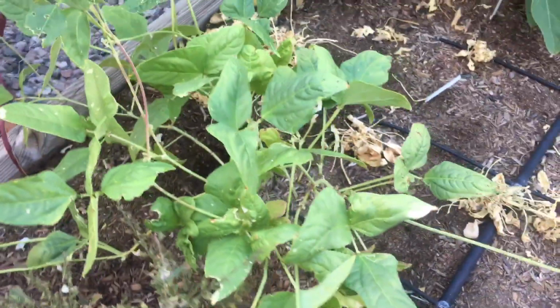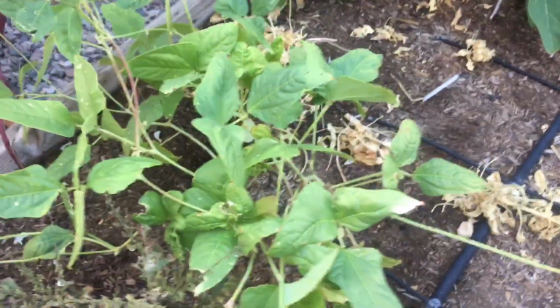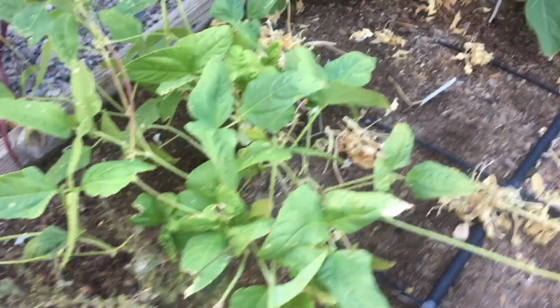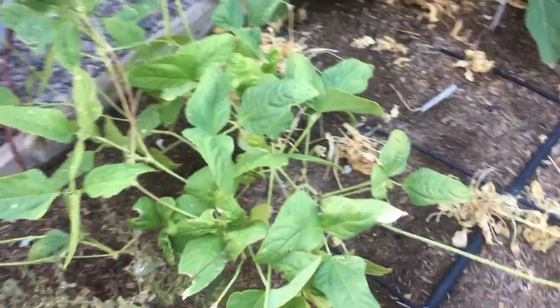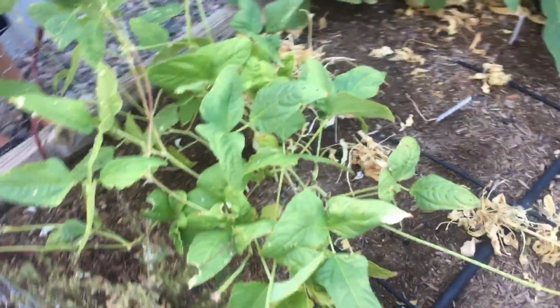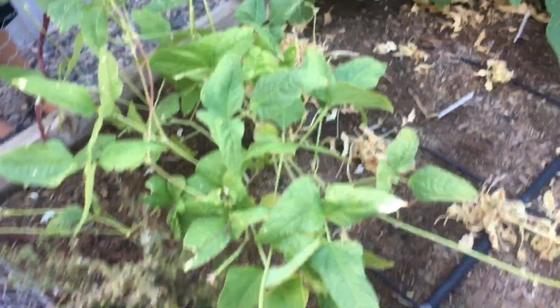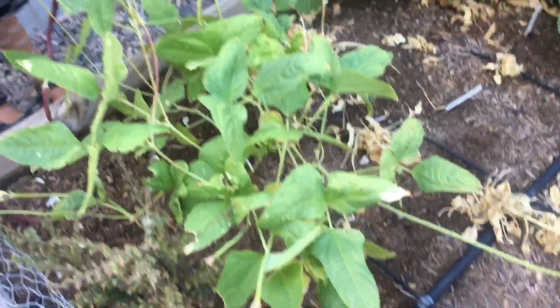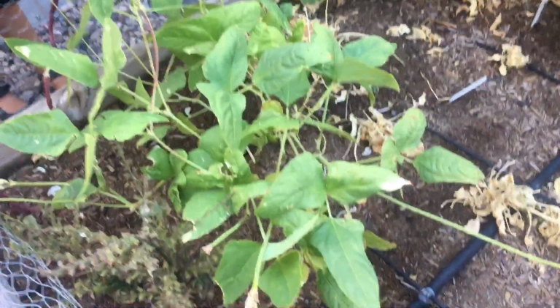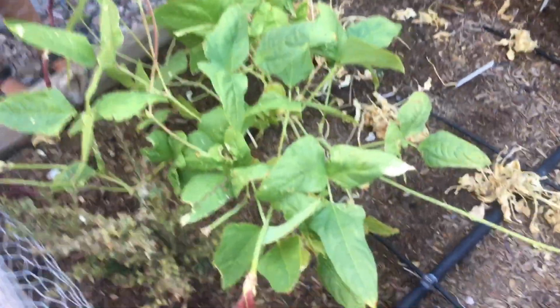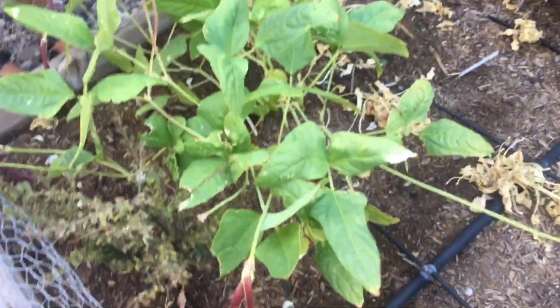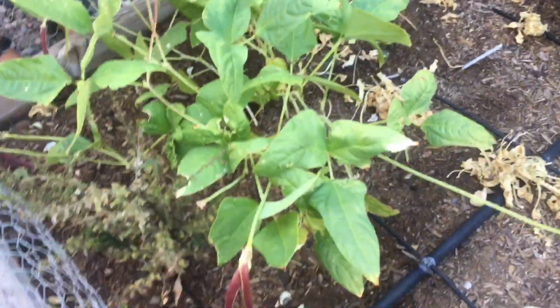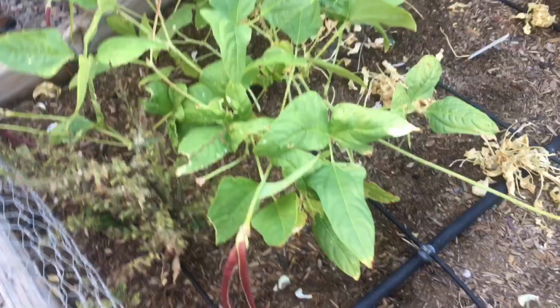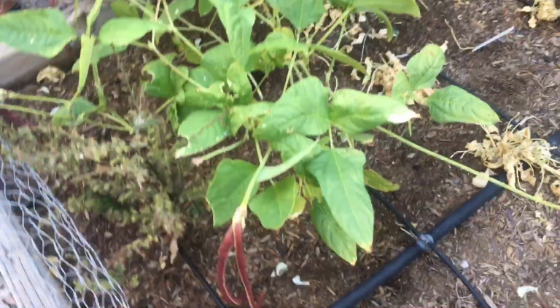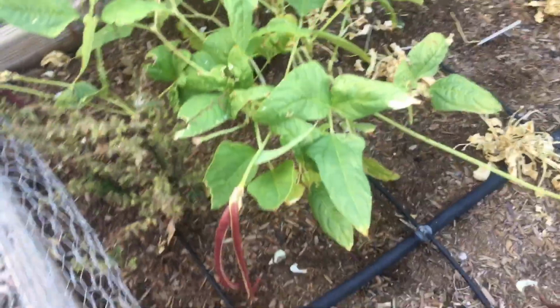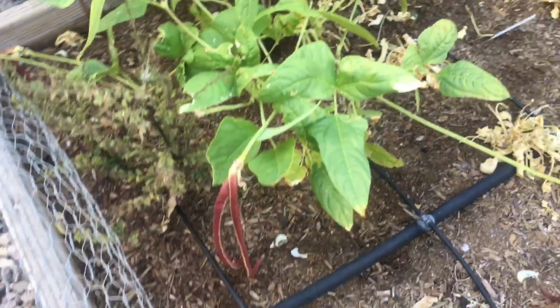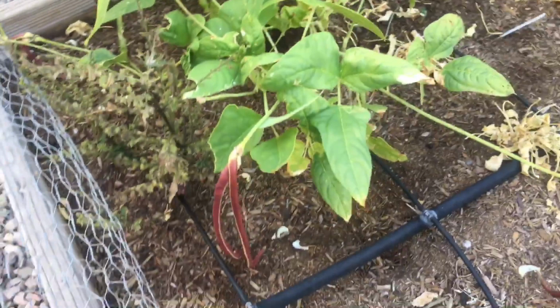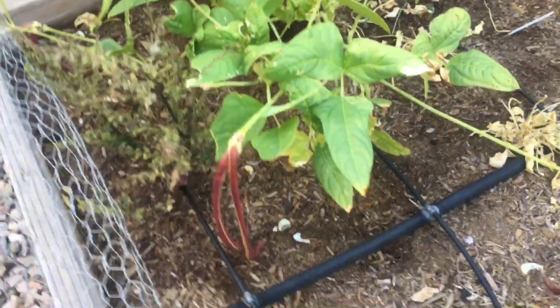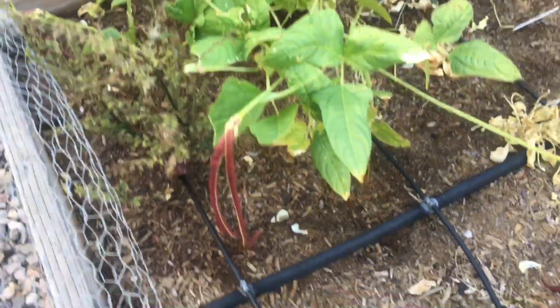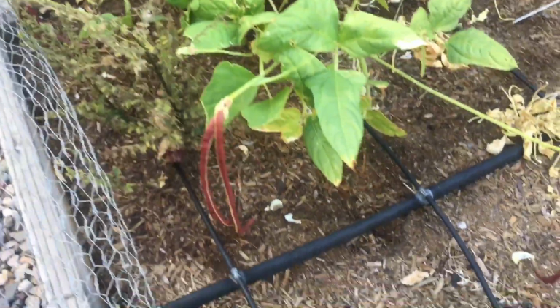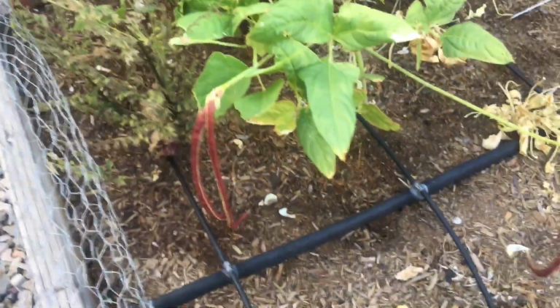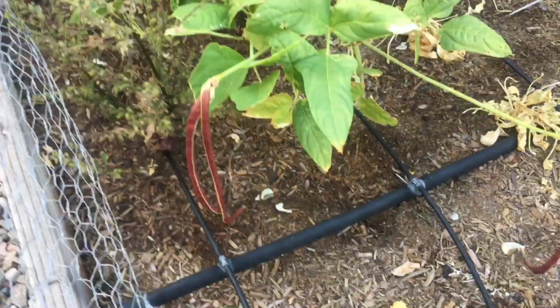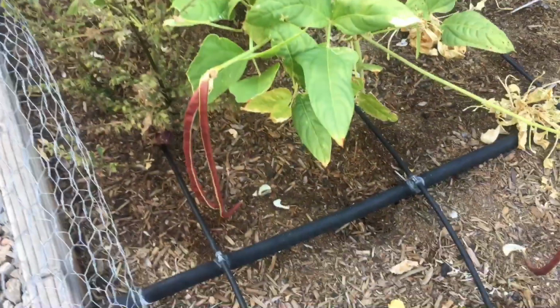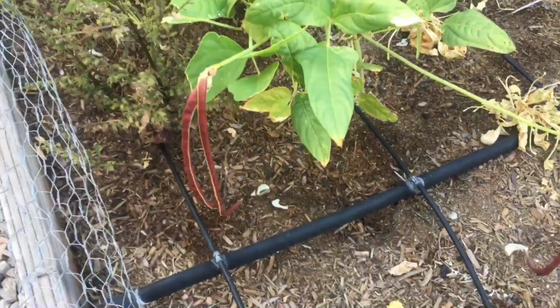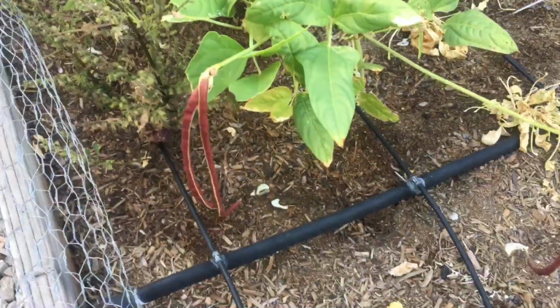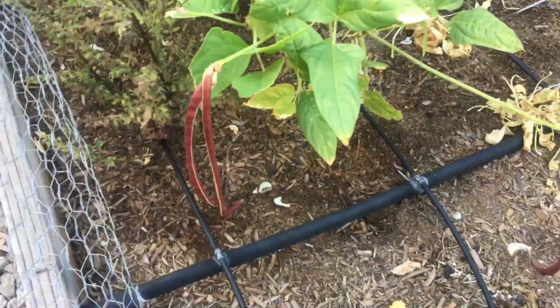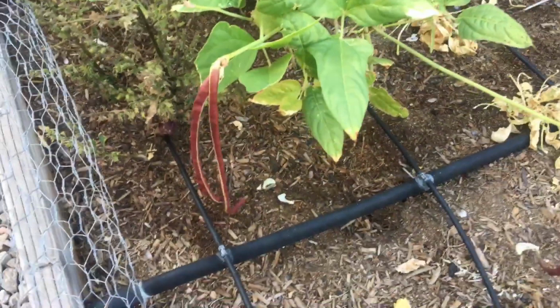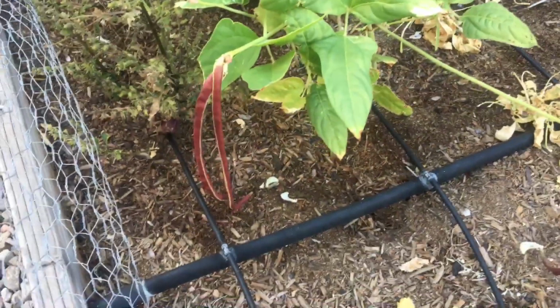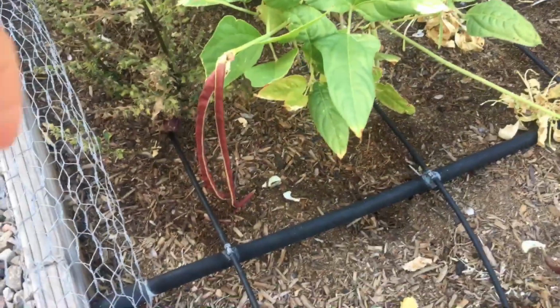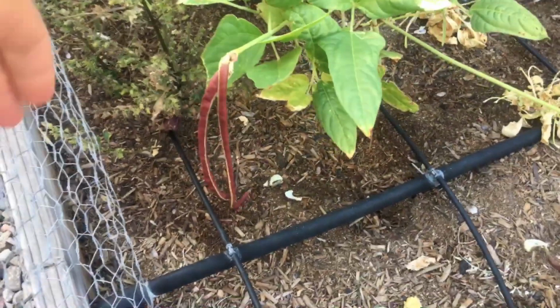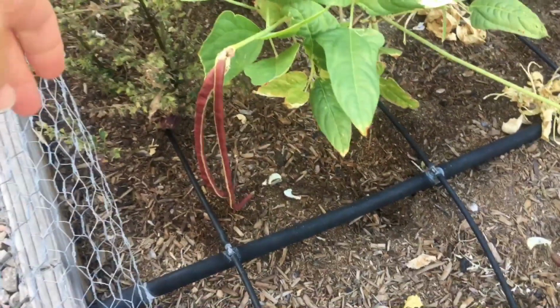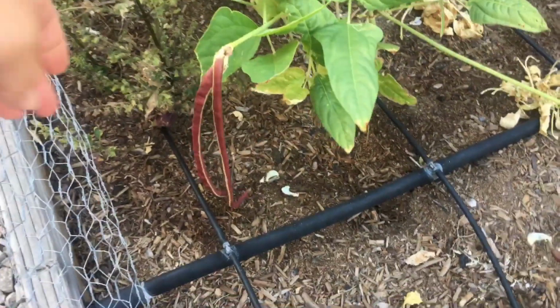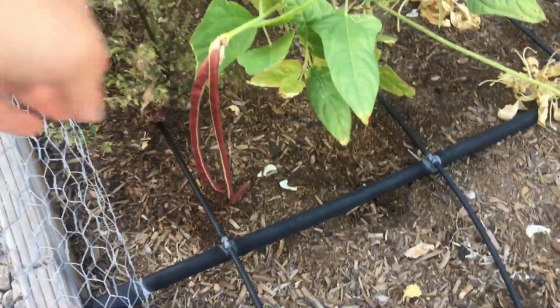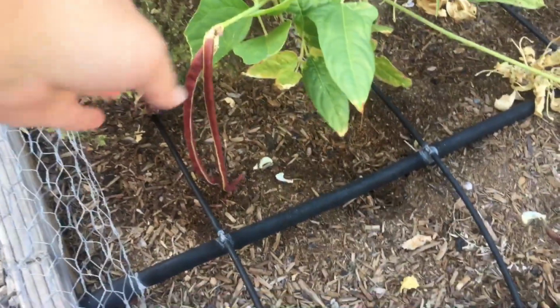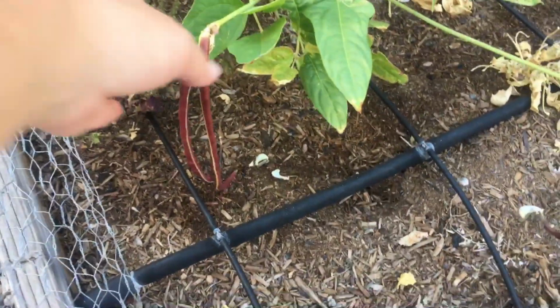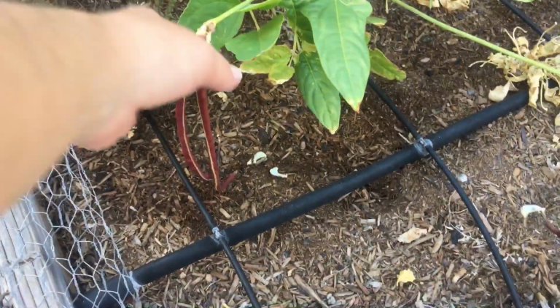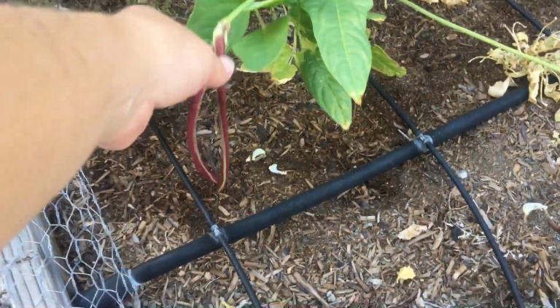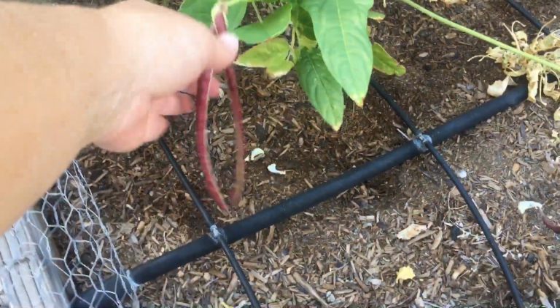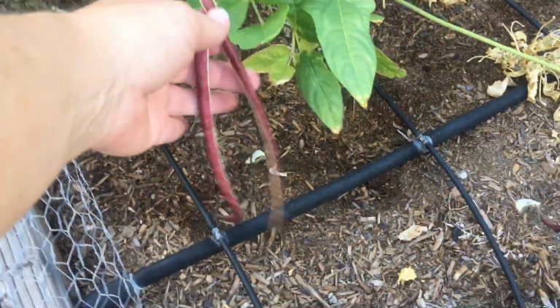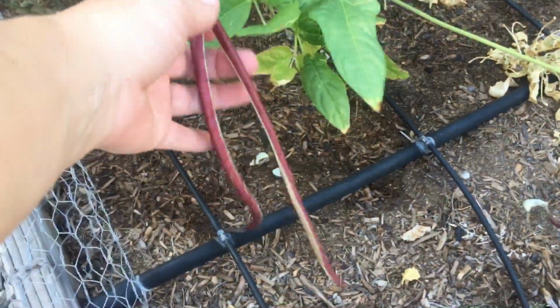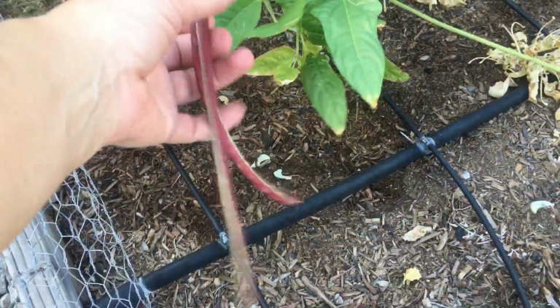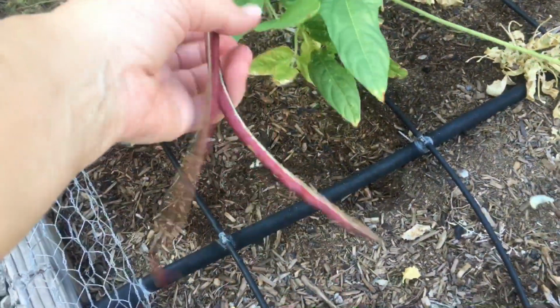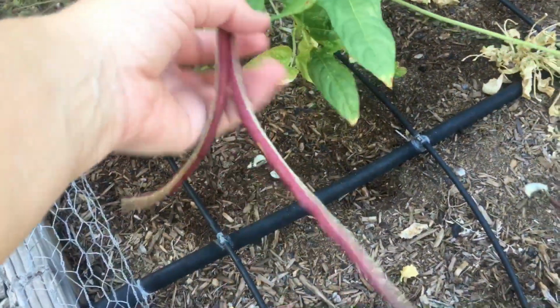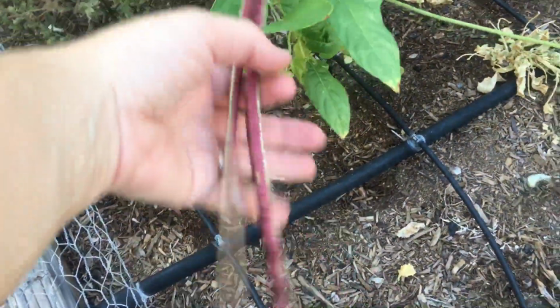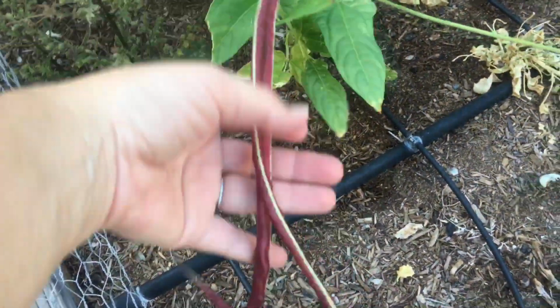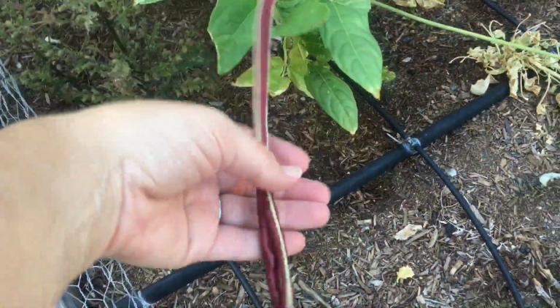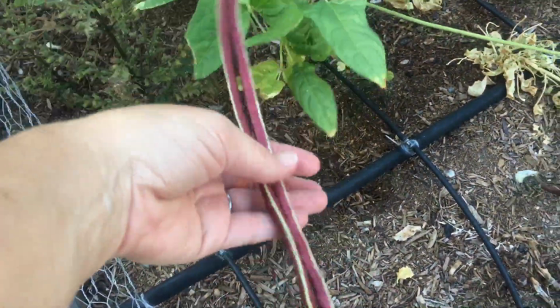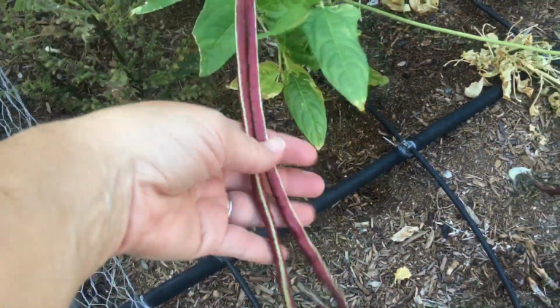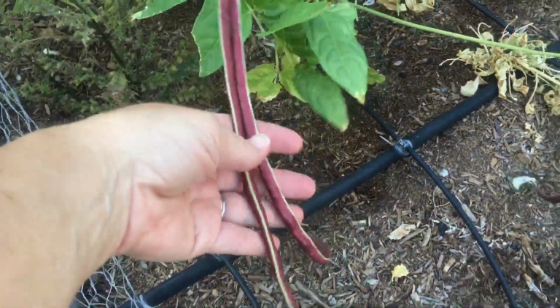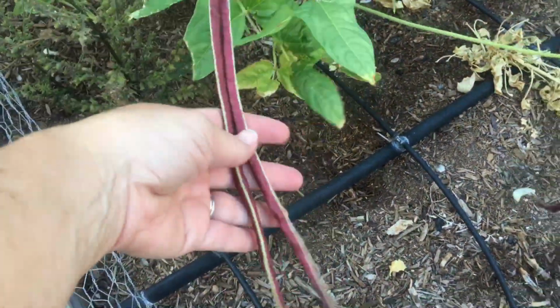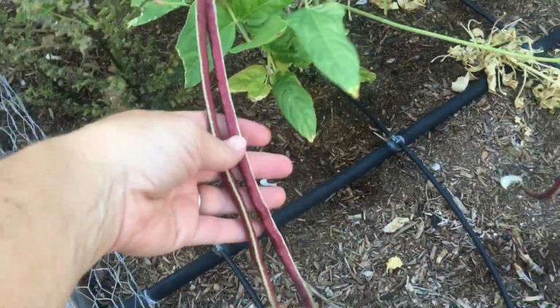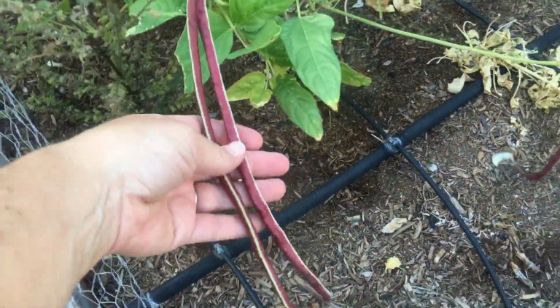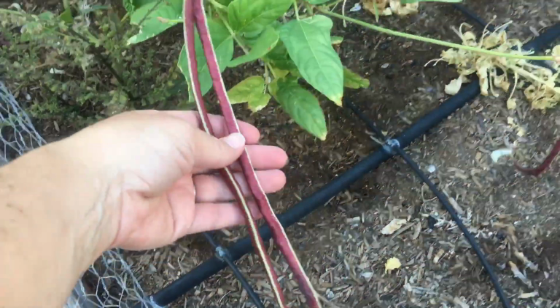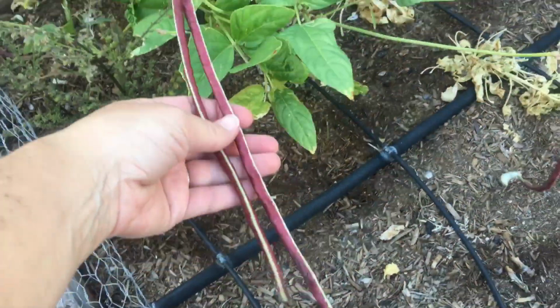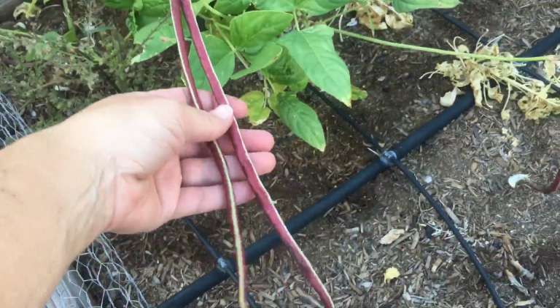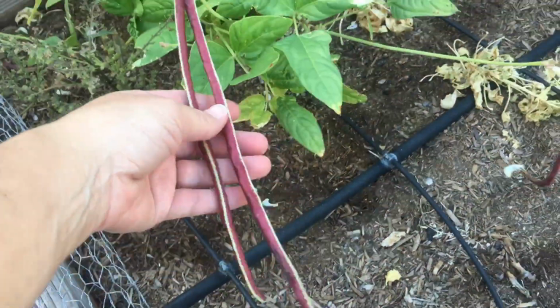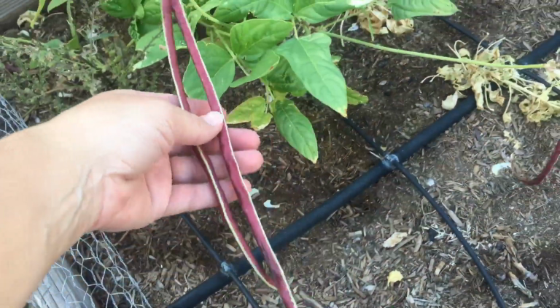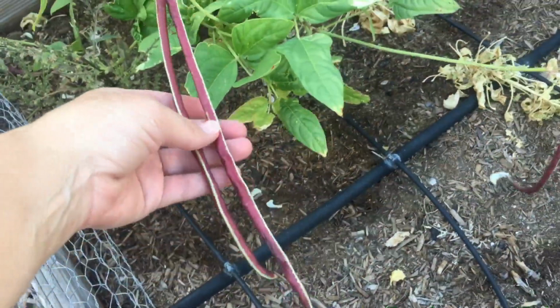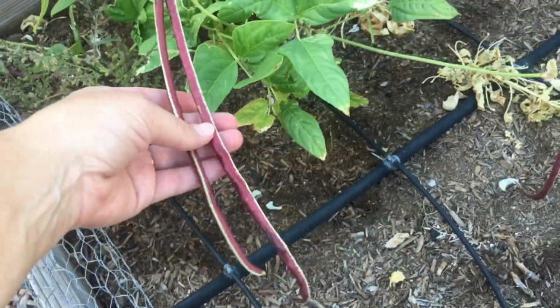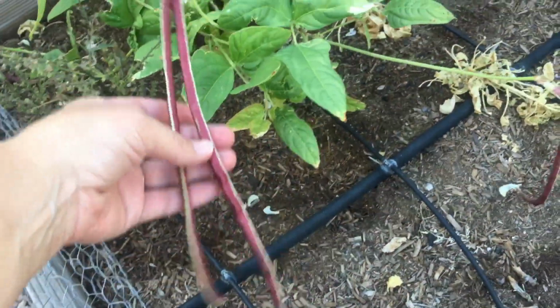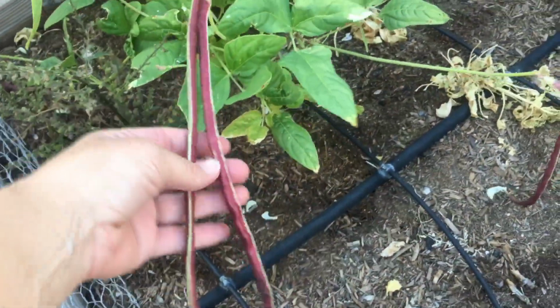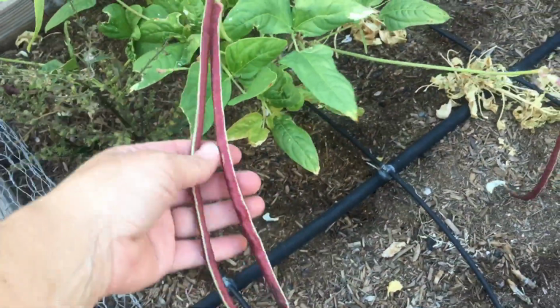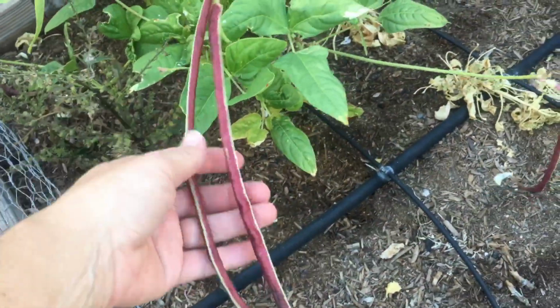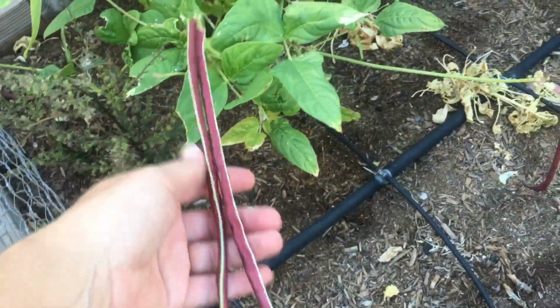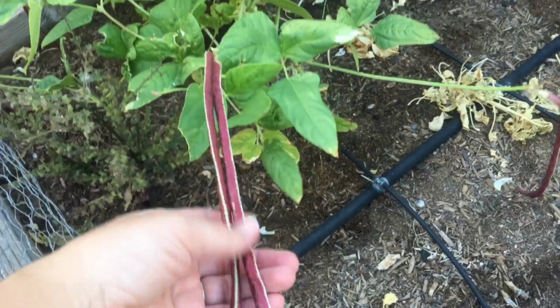I like to grow things that are kind of quirky and different, and this was definitely the one for this year.